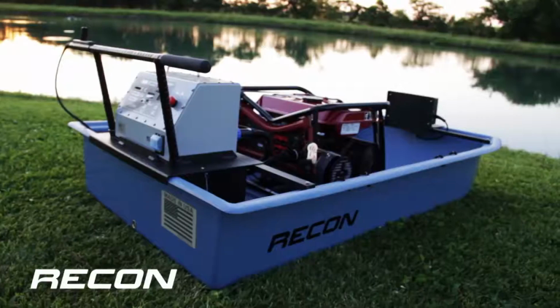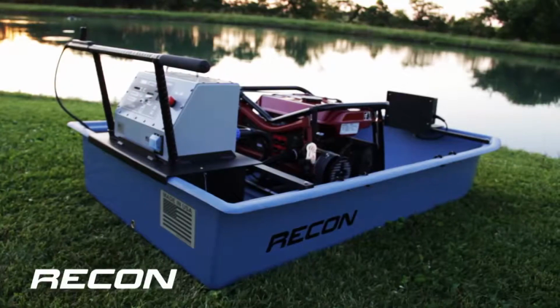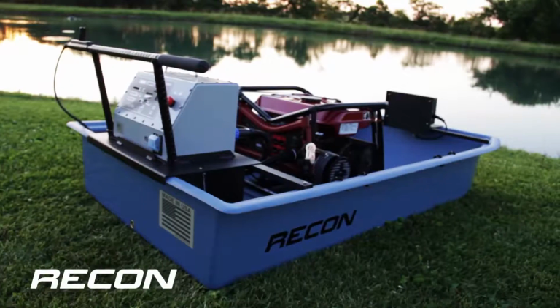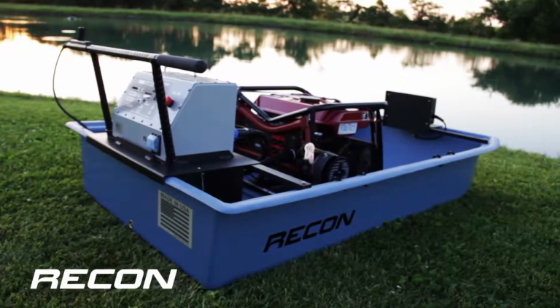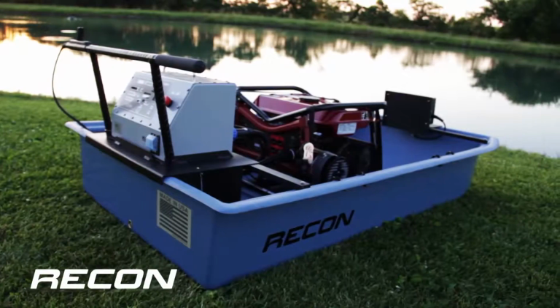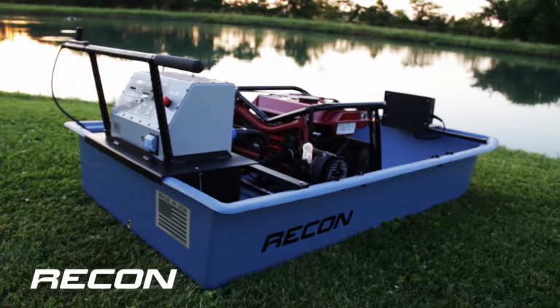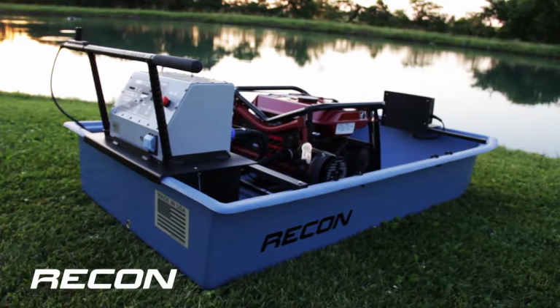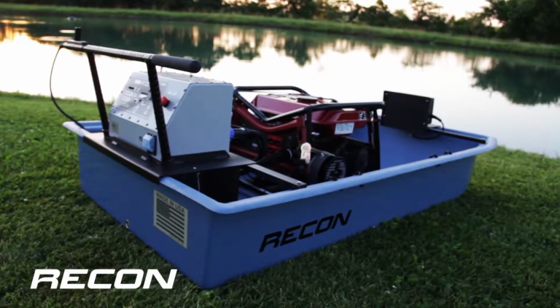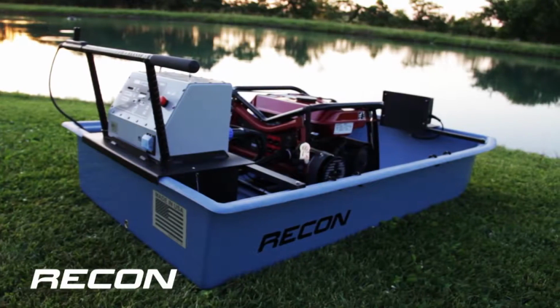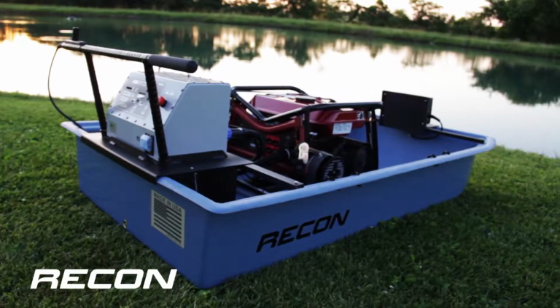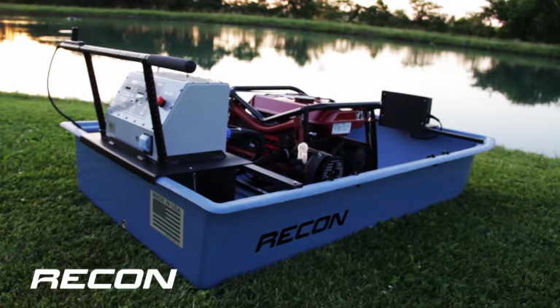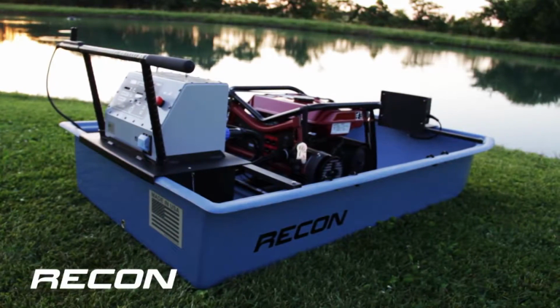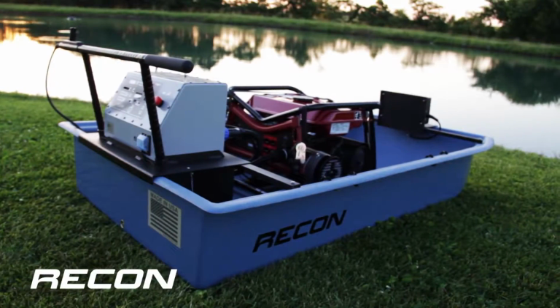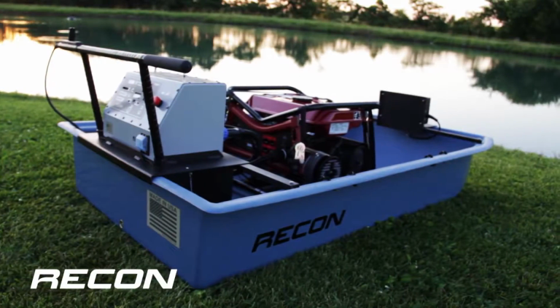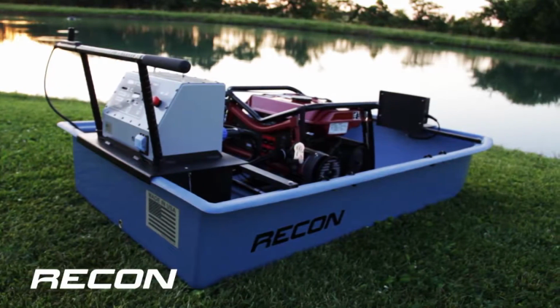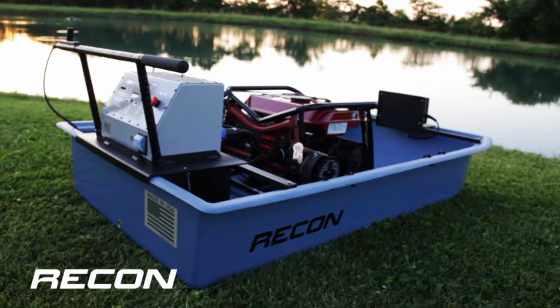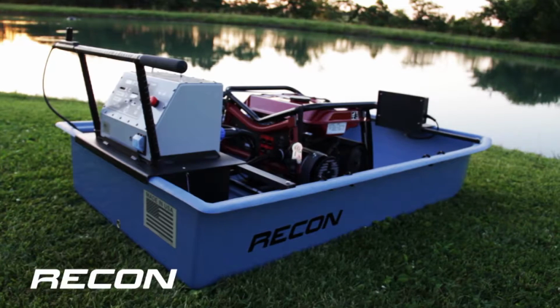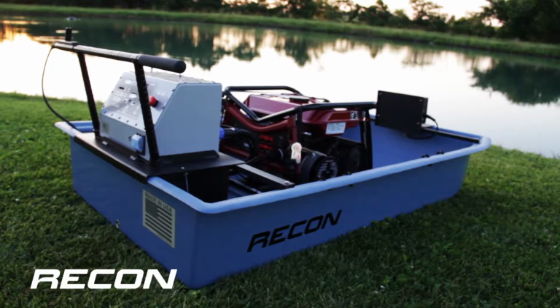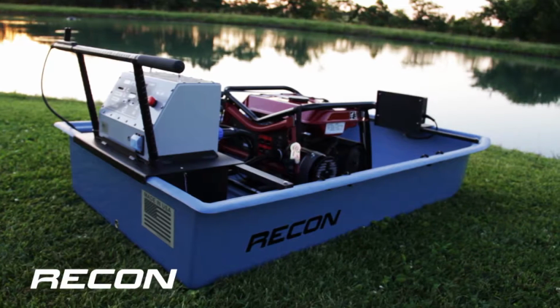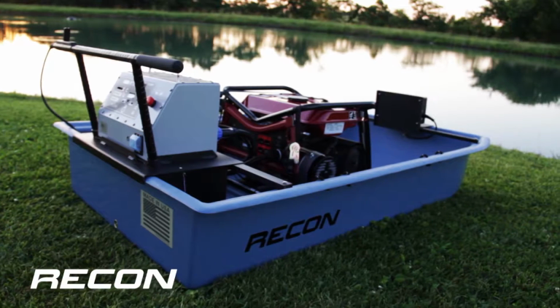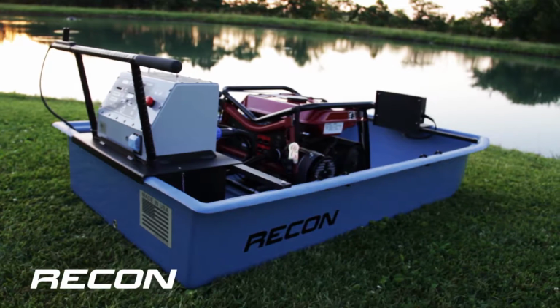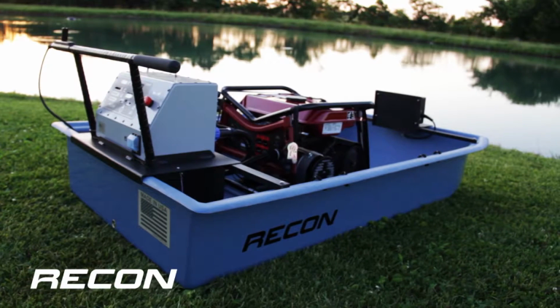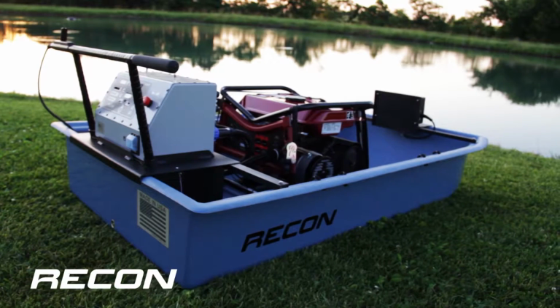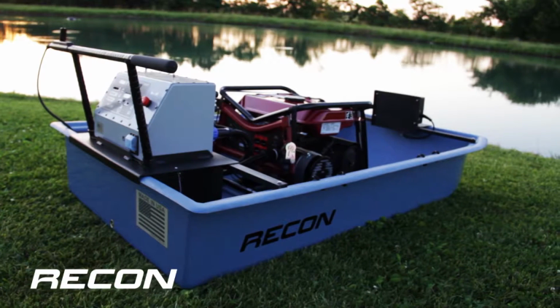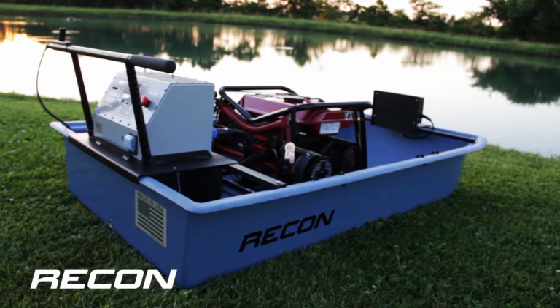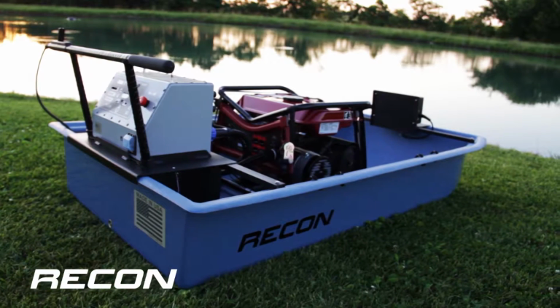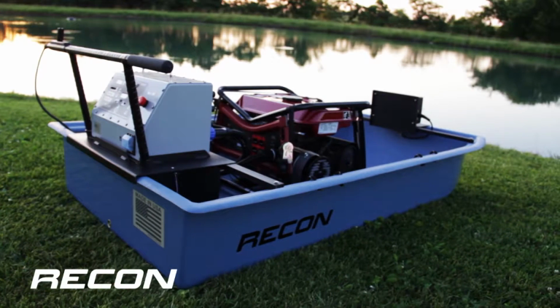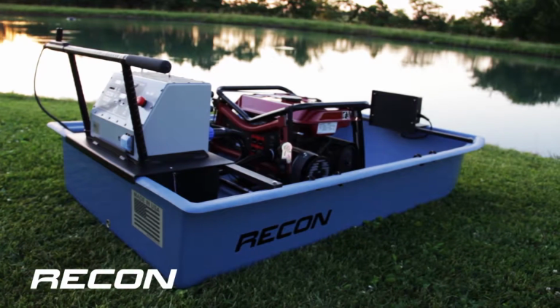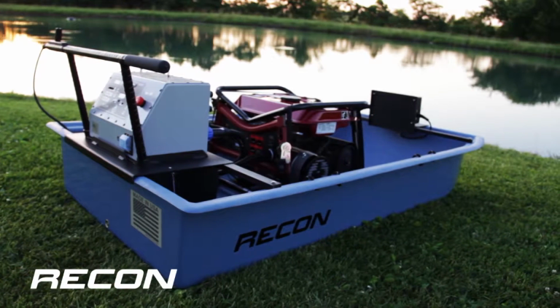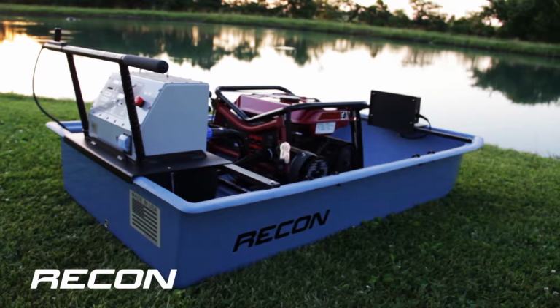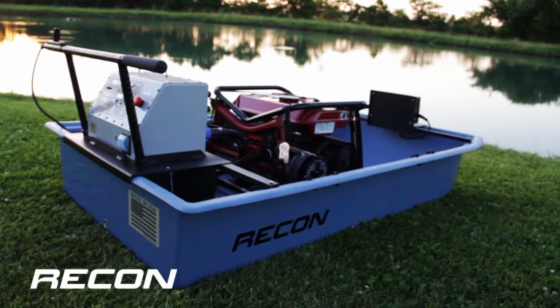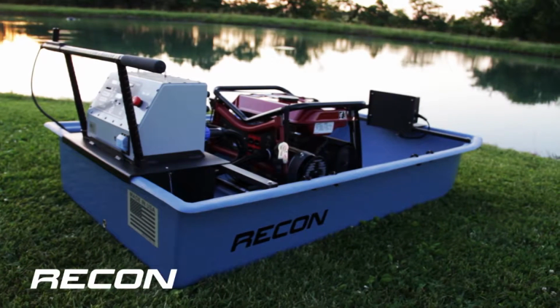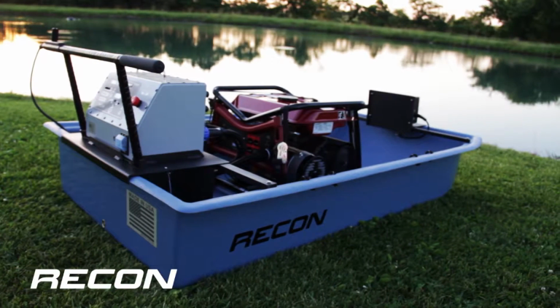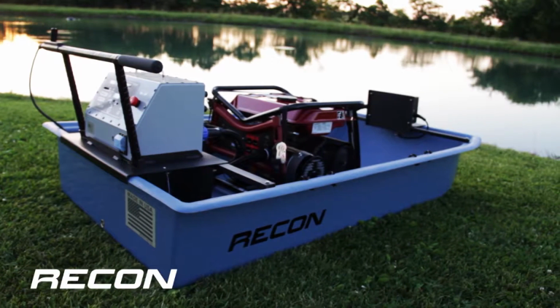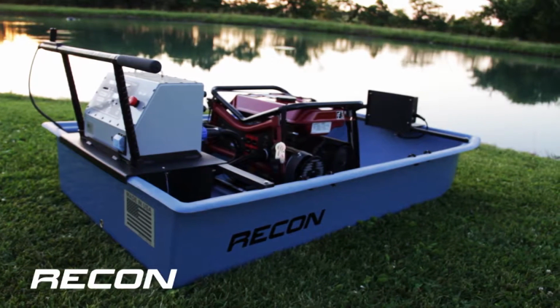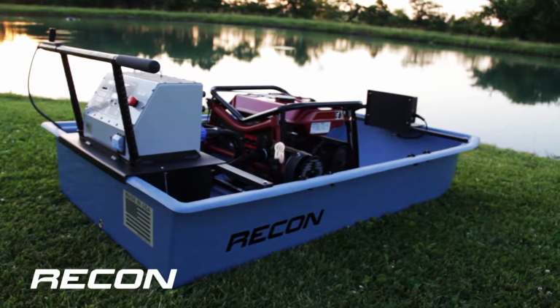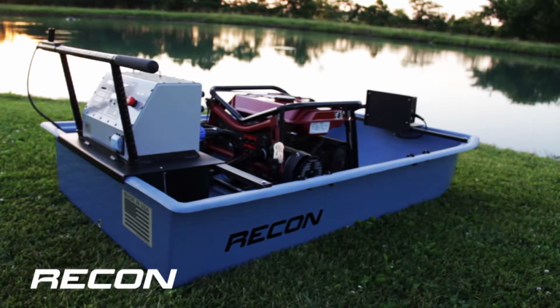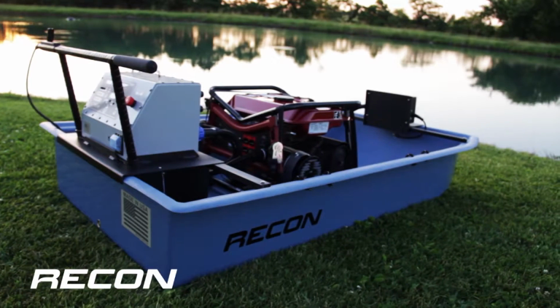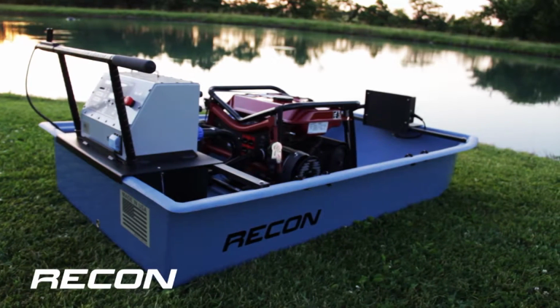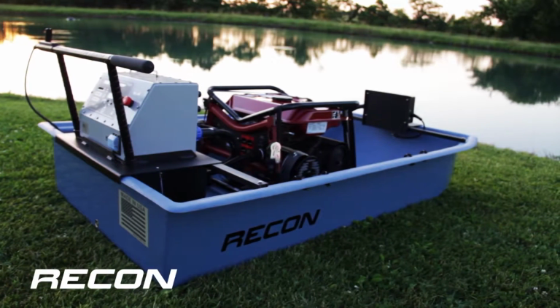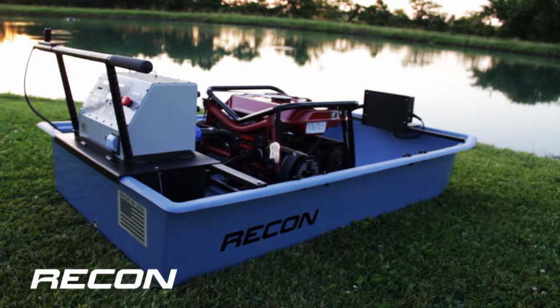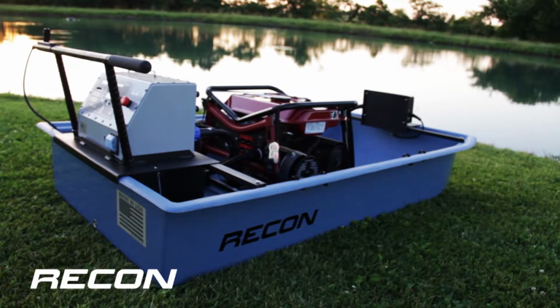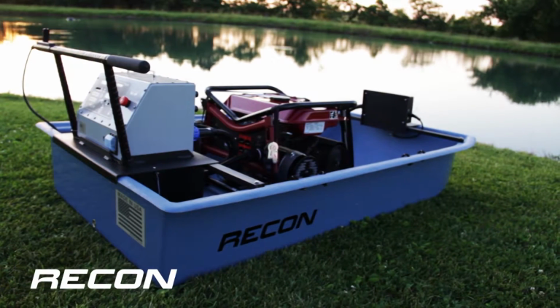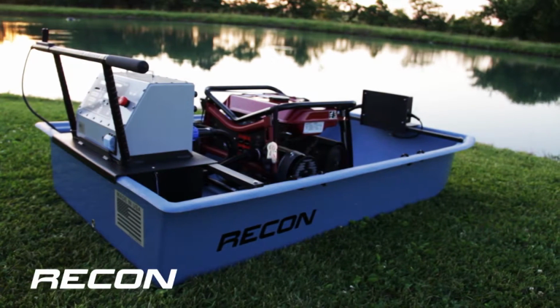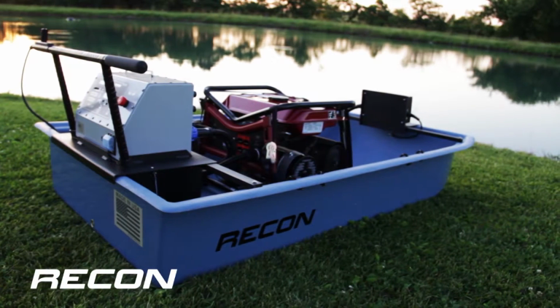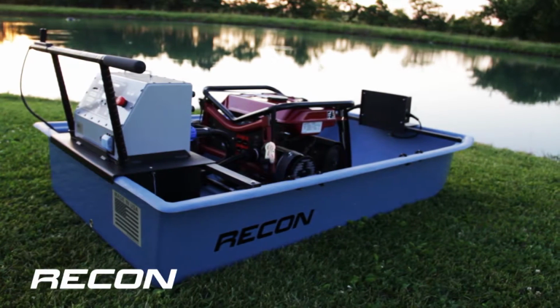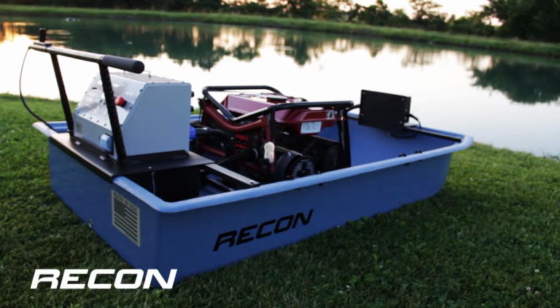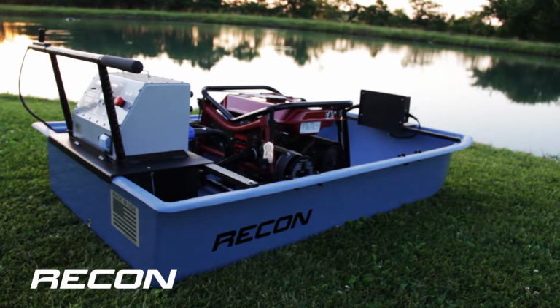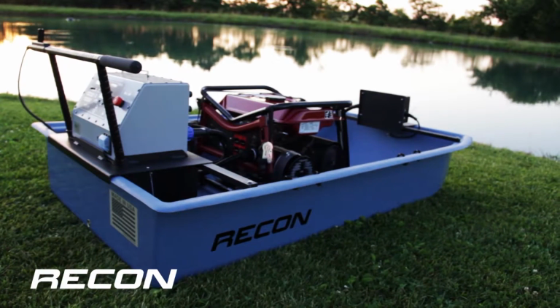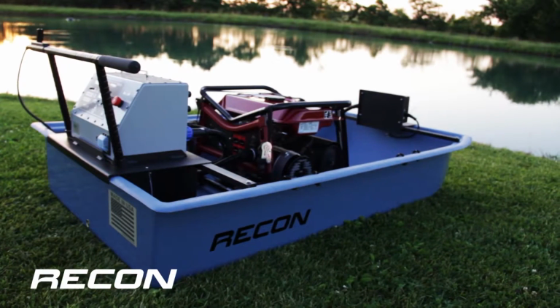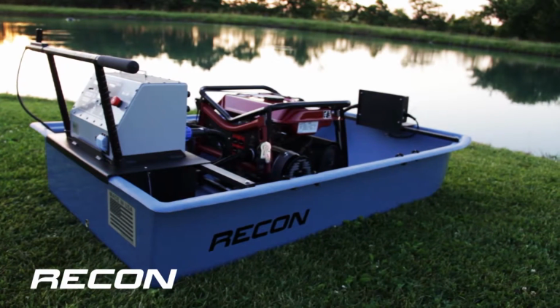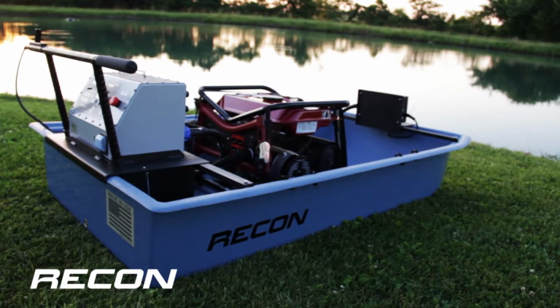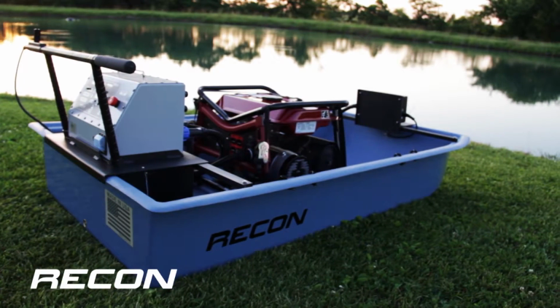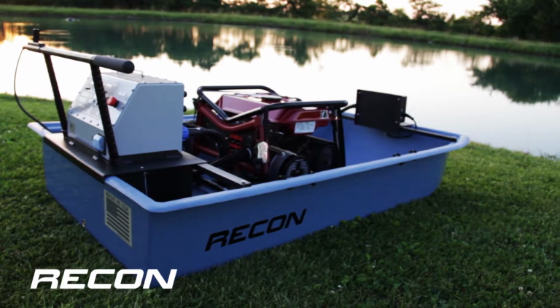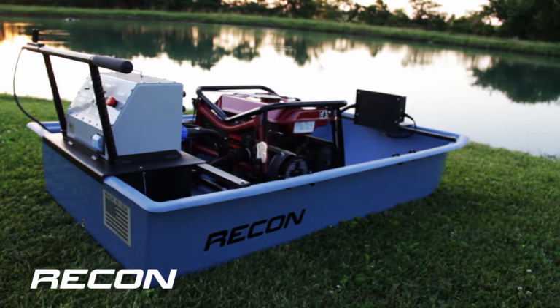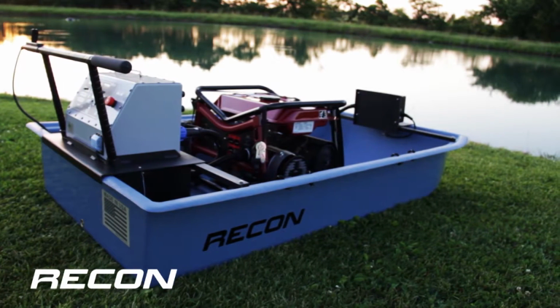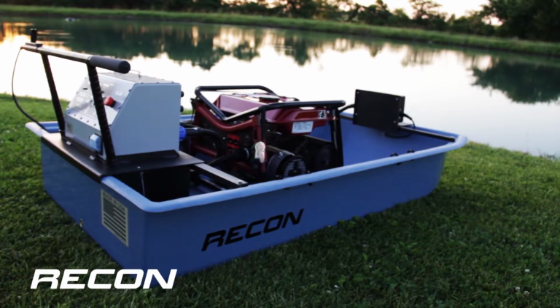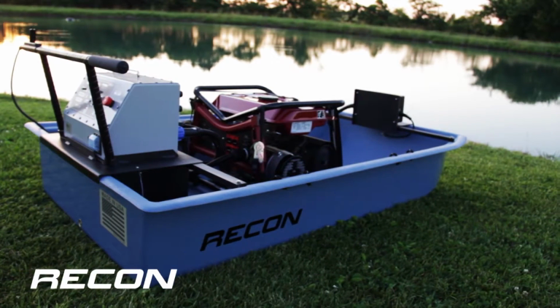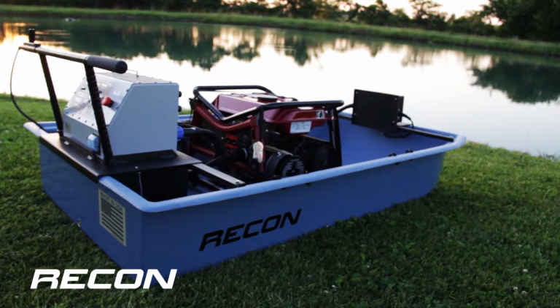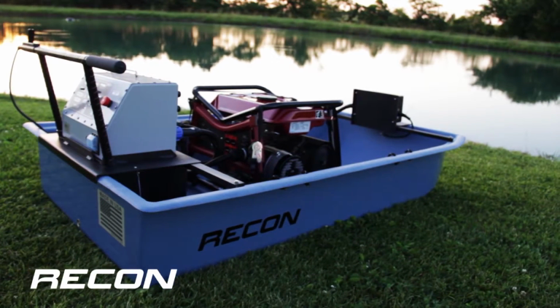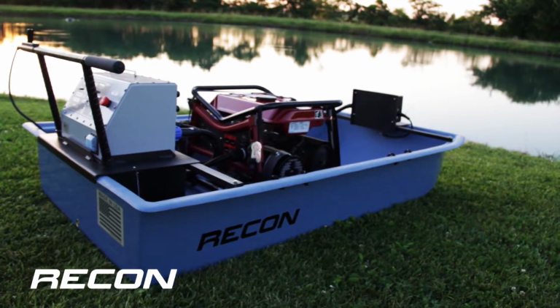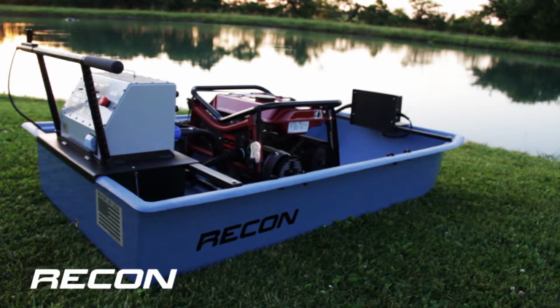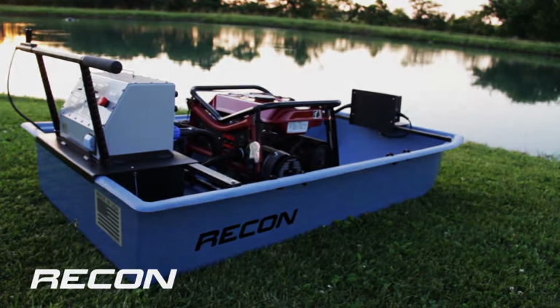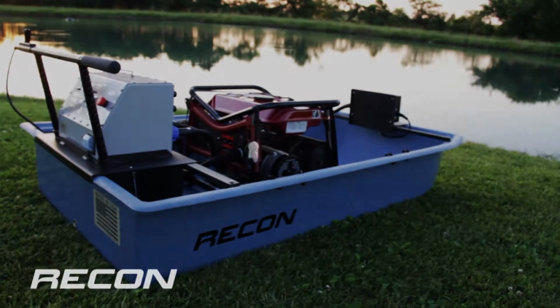Energize your water with quality equipment. Use the Recon Mini Boat Electrofishing System.